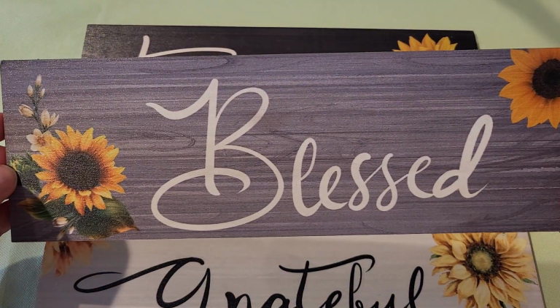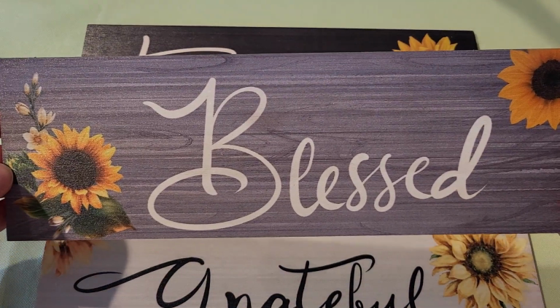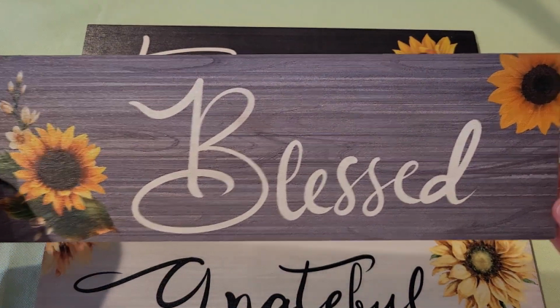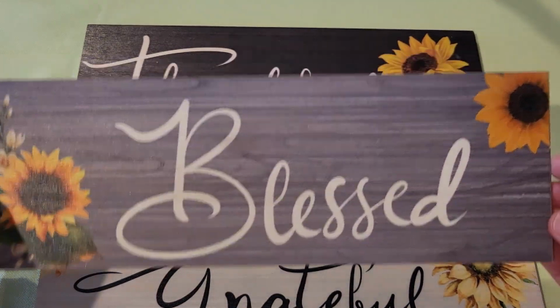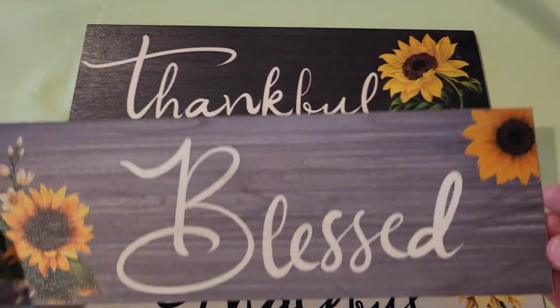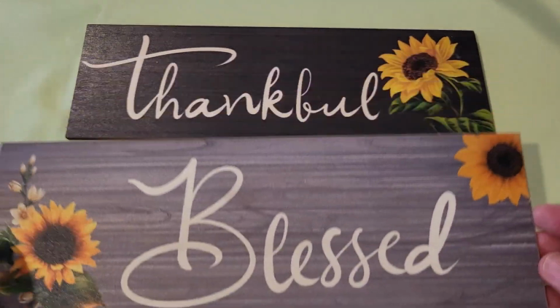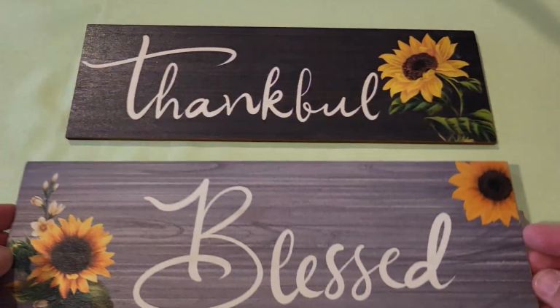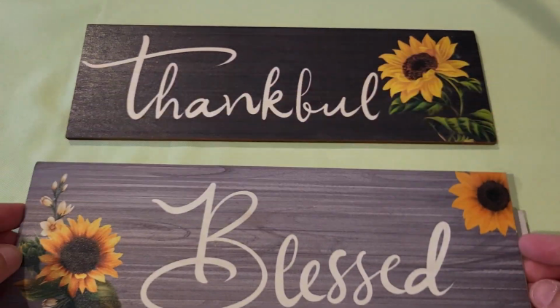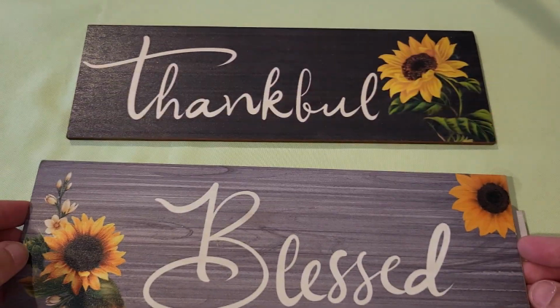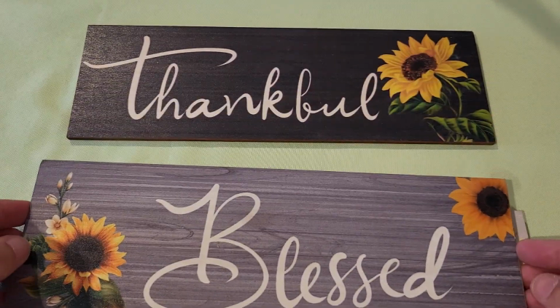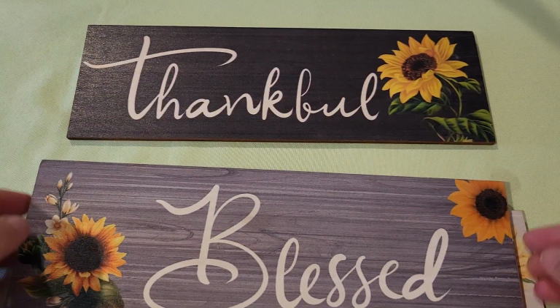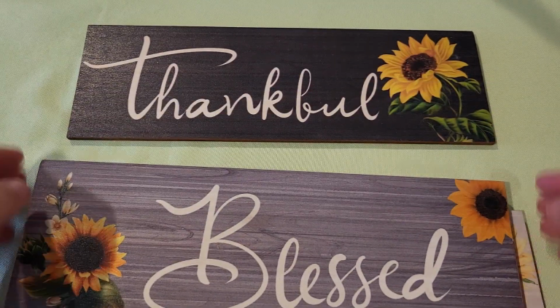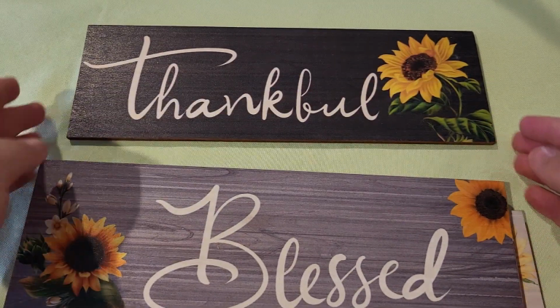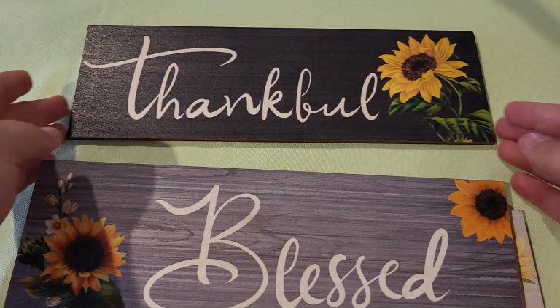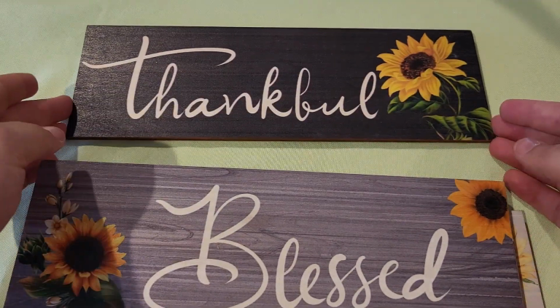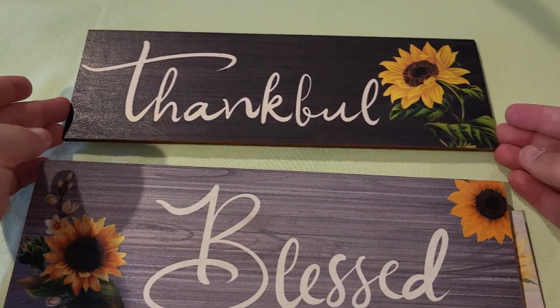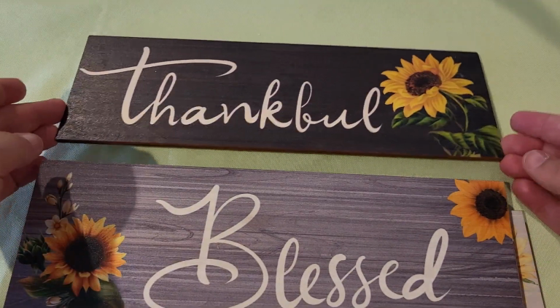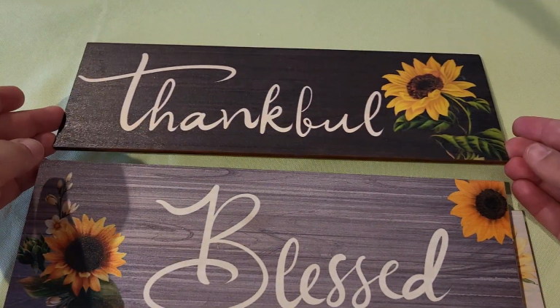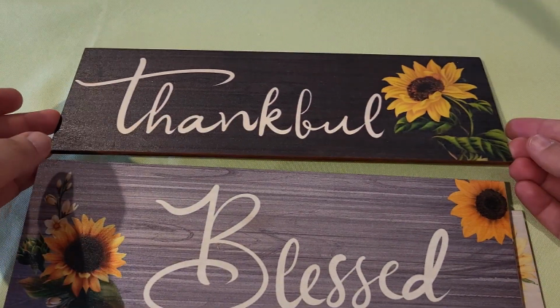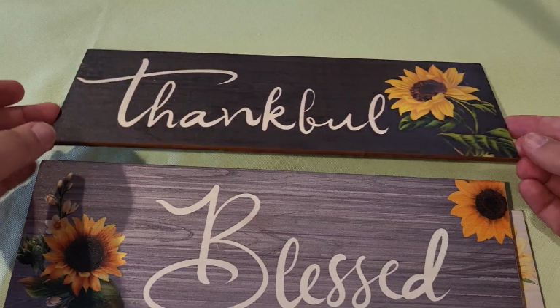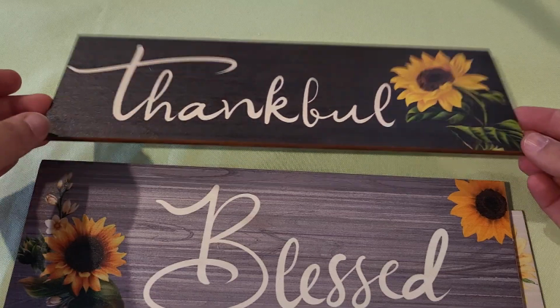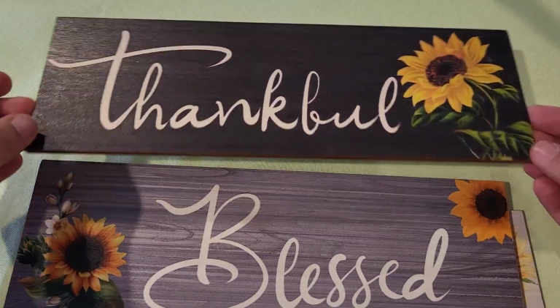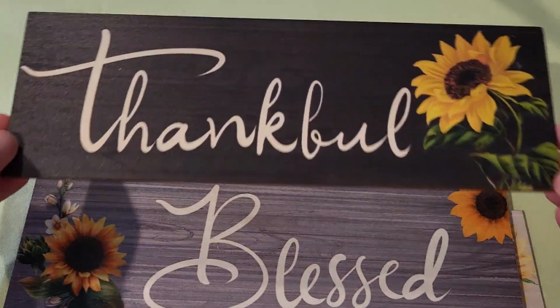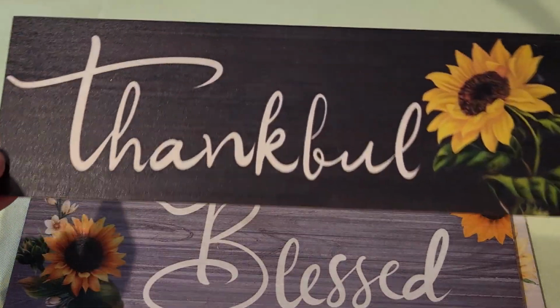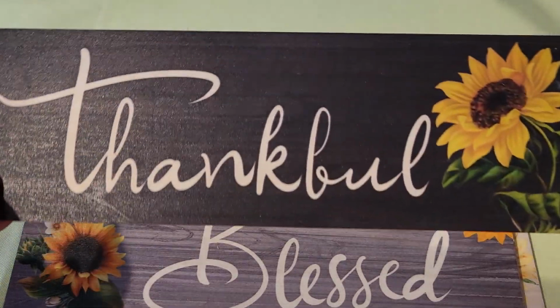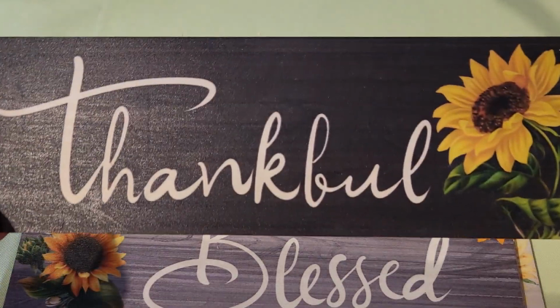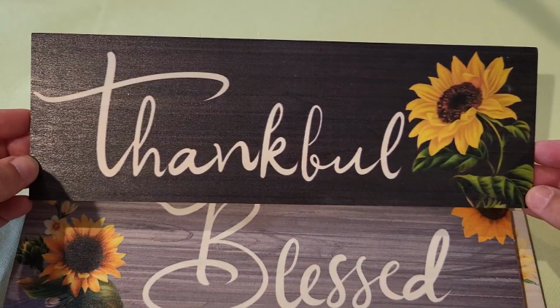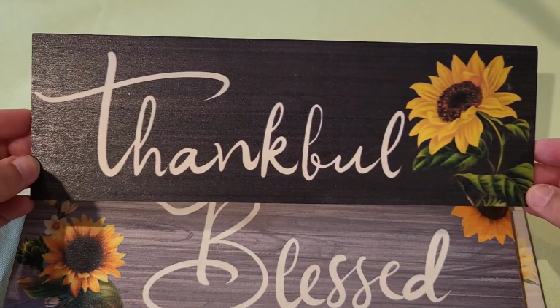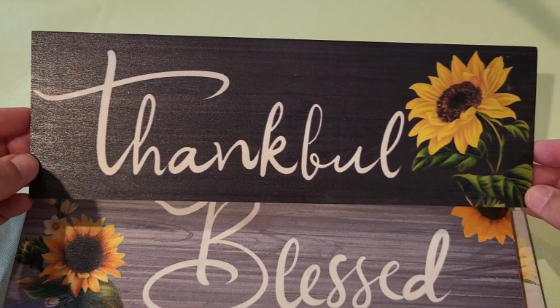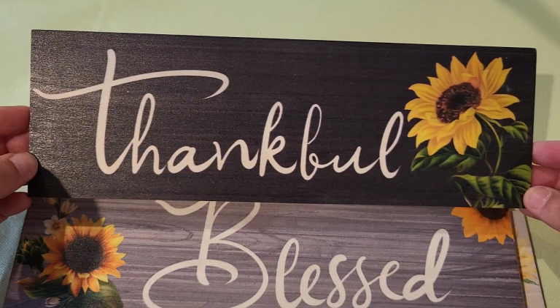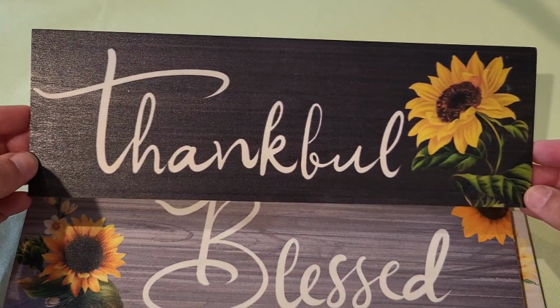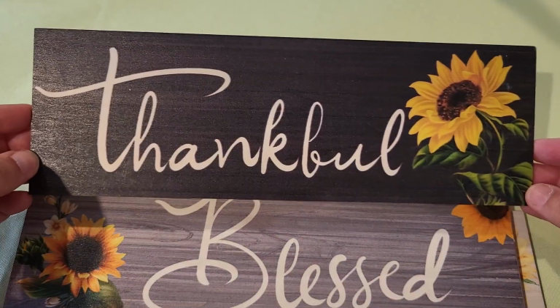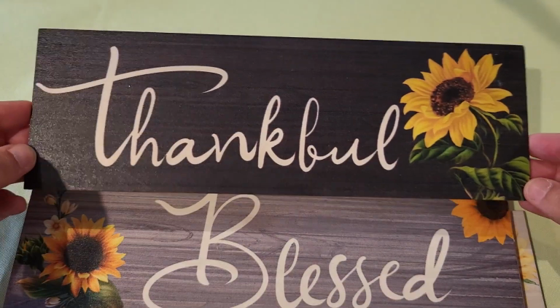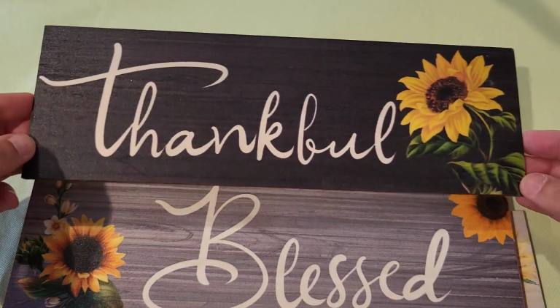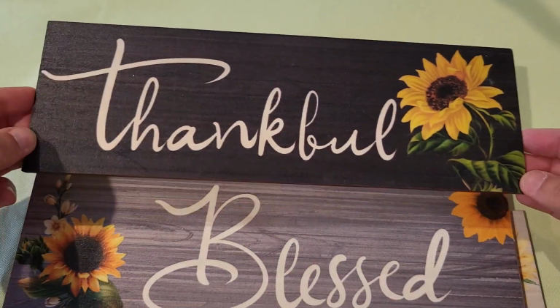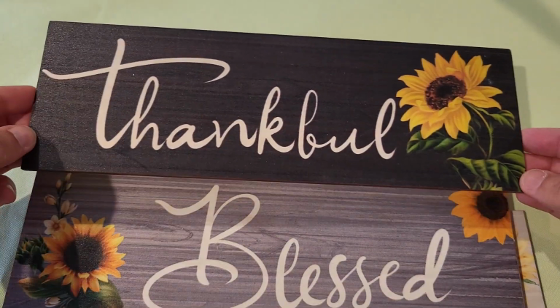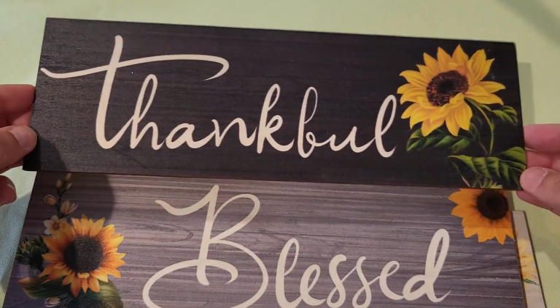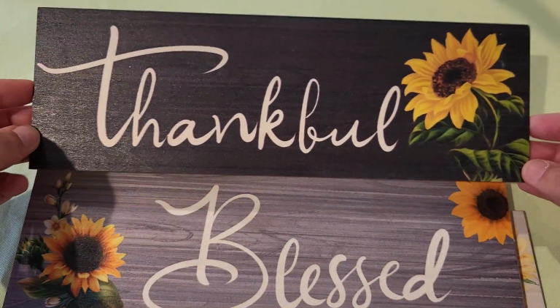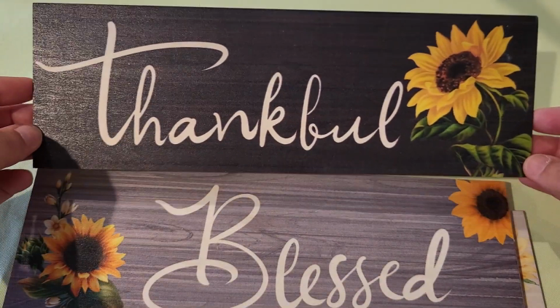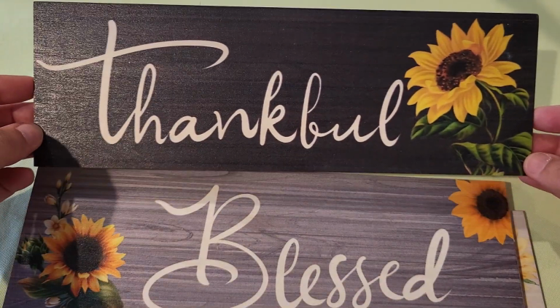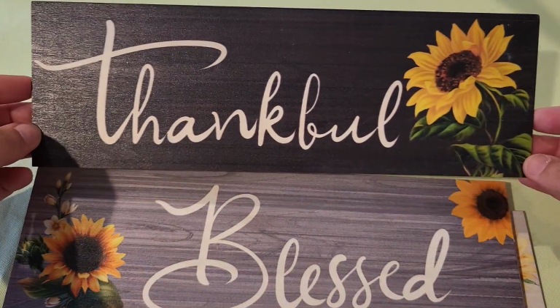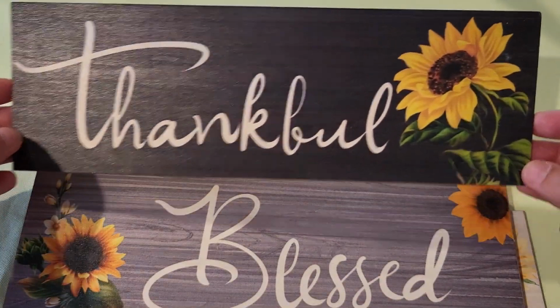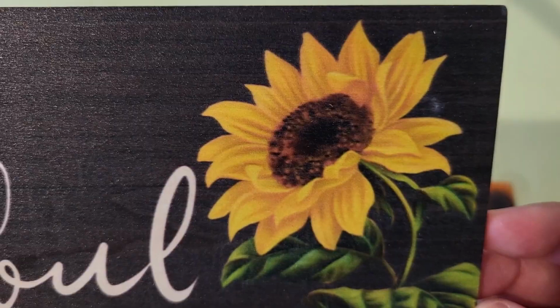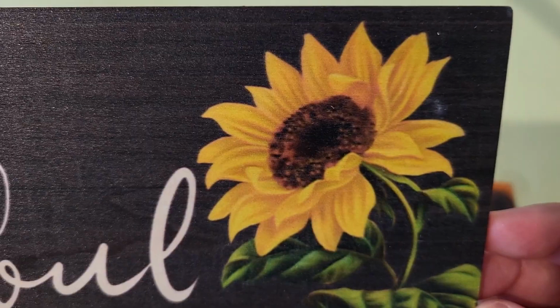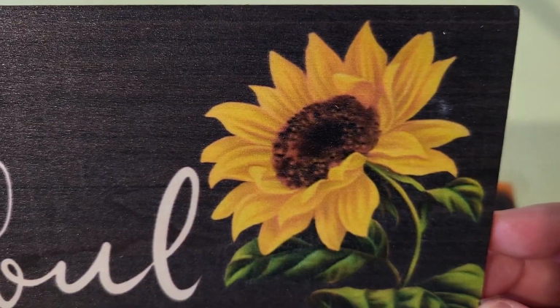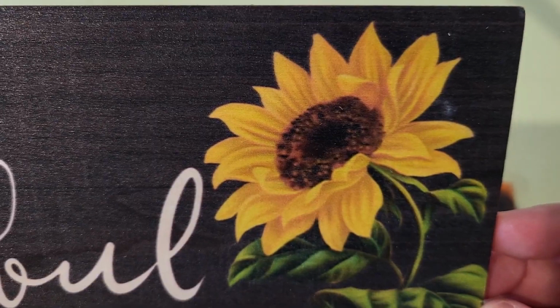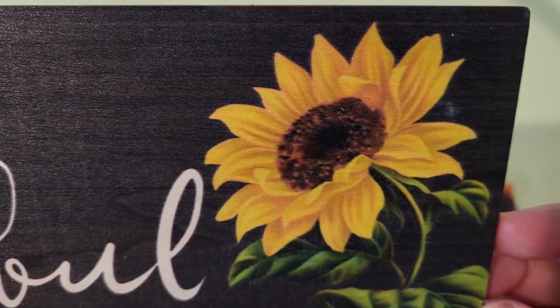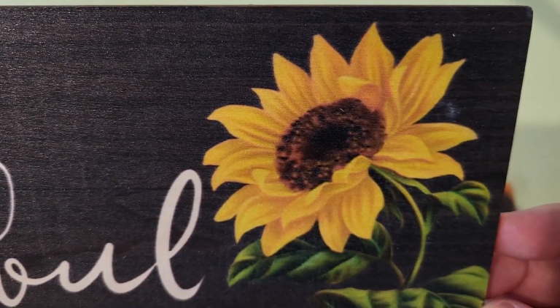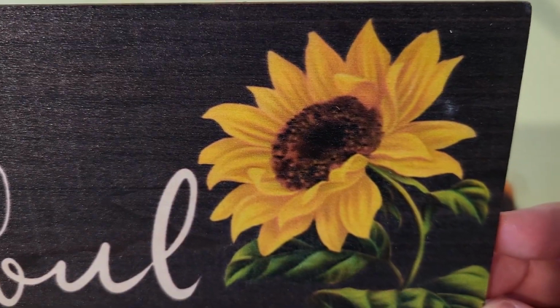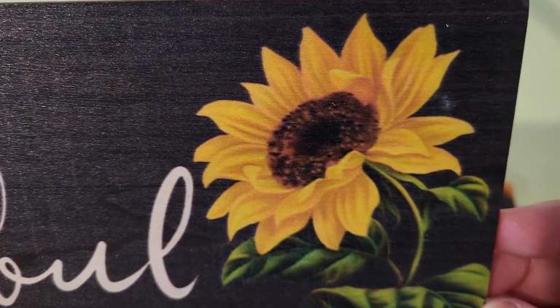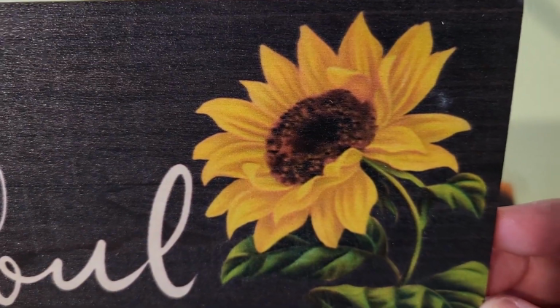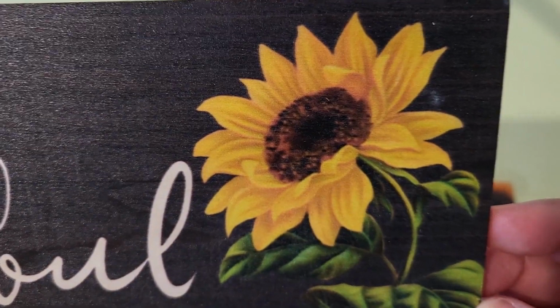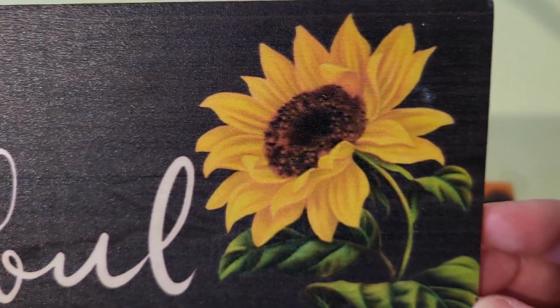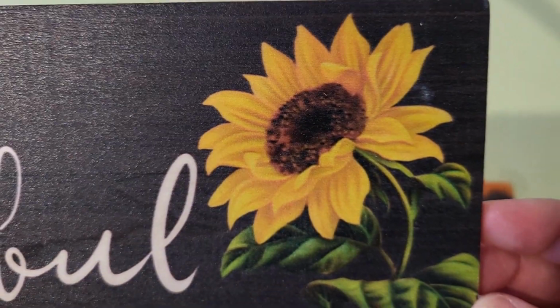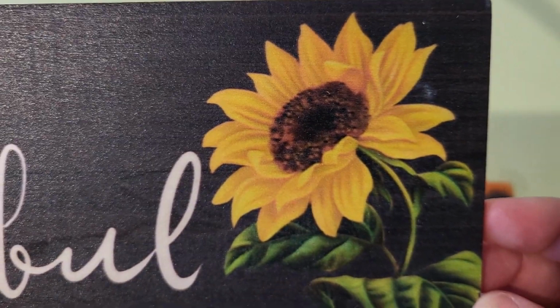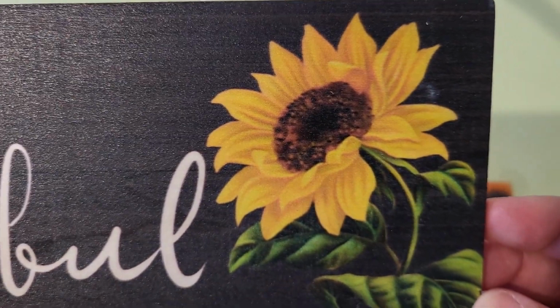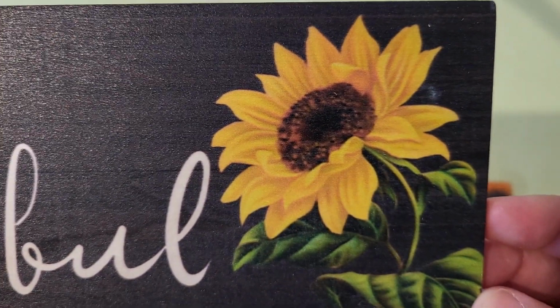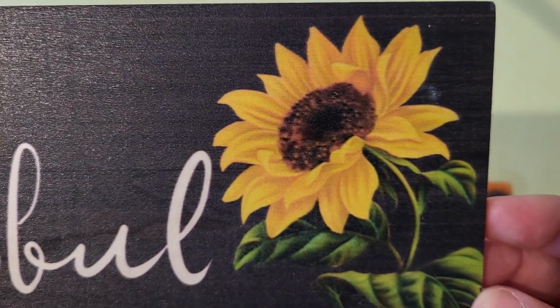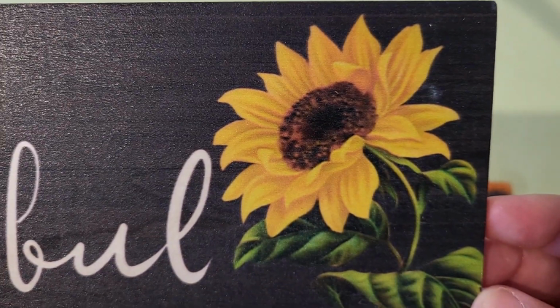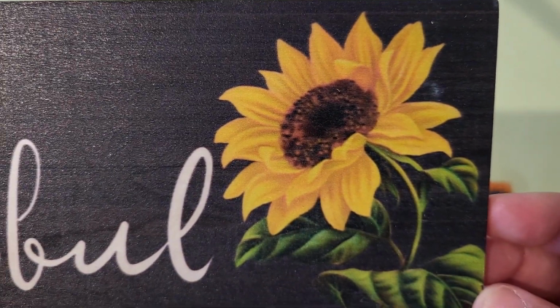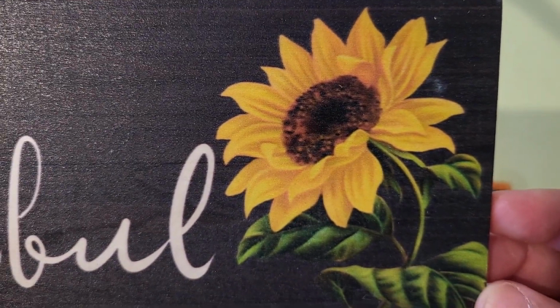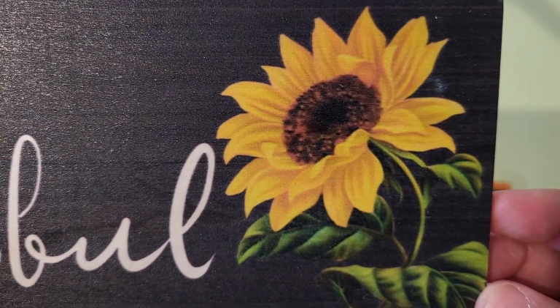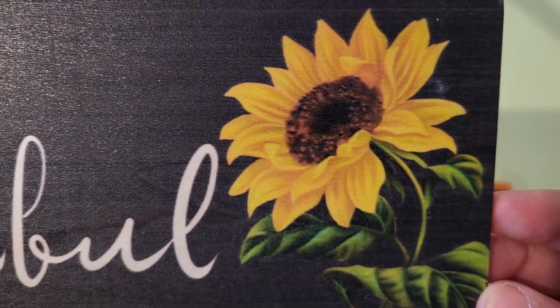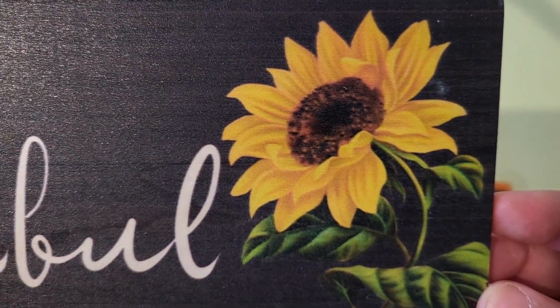Grateful, blessed, thankful. Each one is beautiful in my opinion, and I think that sunflower is nicely done.